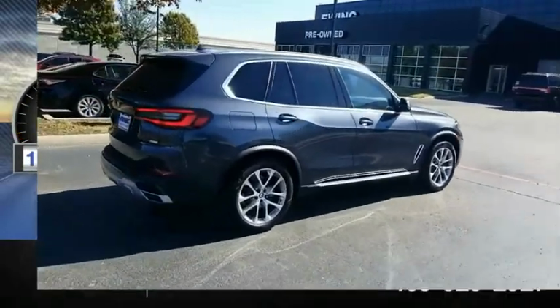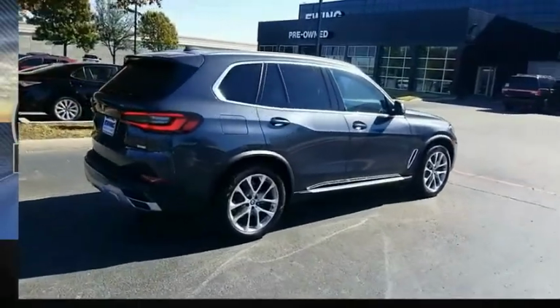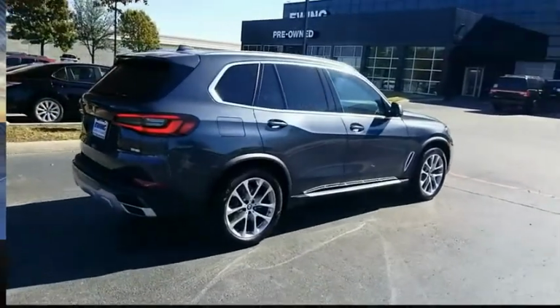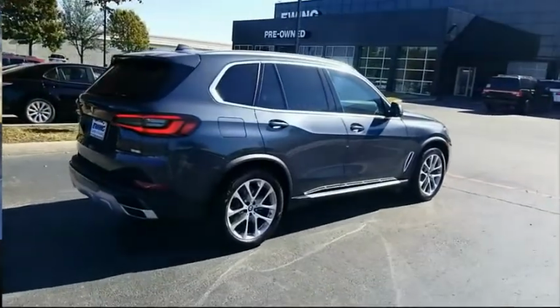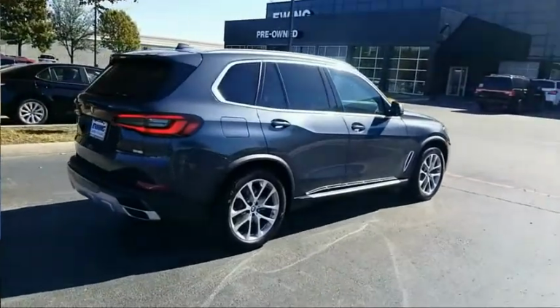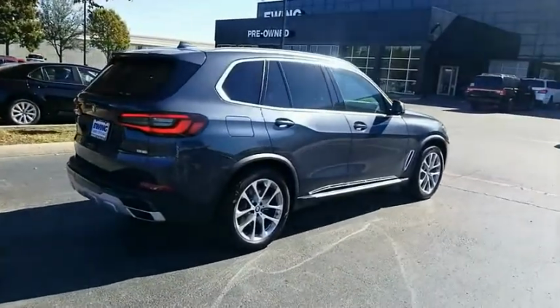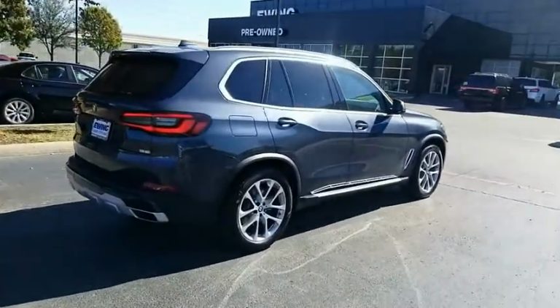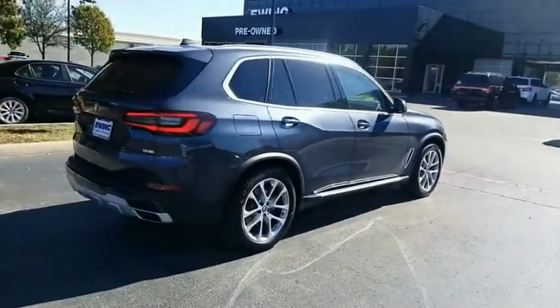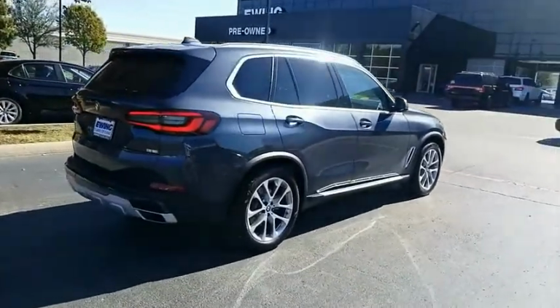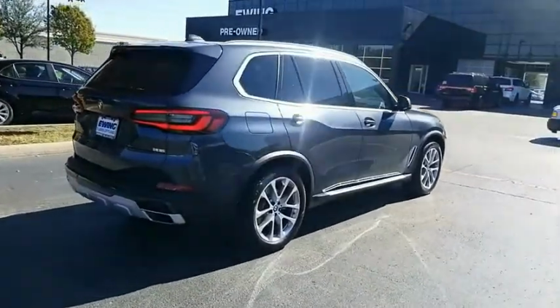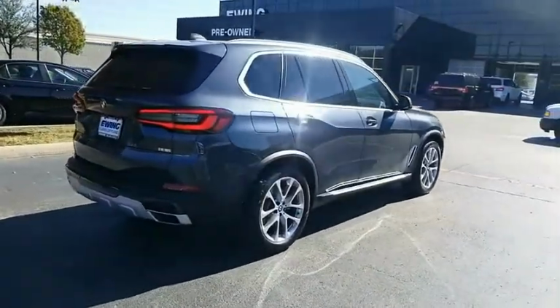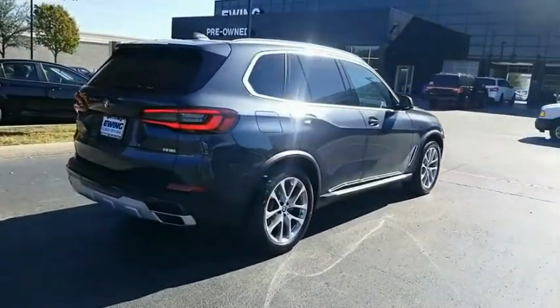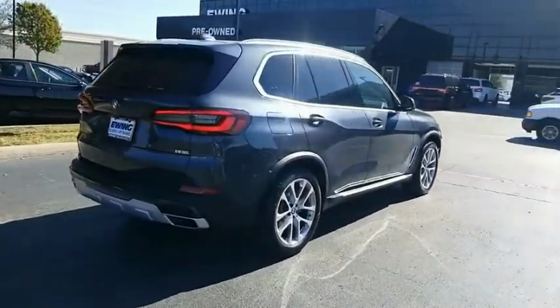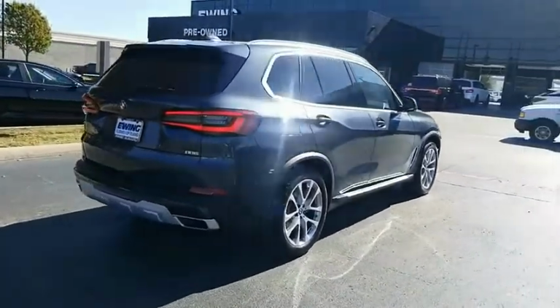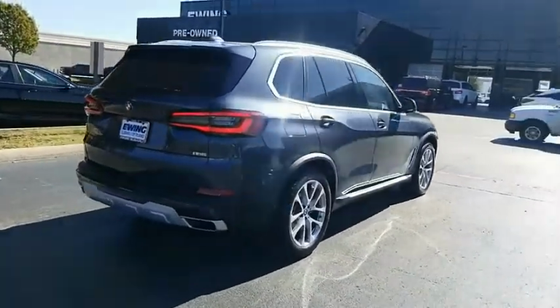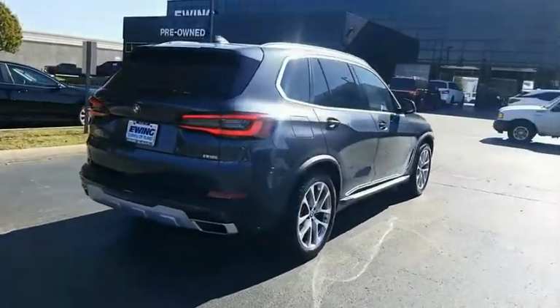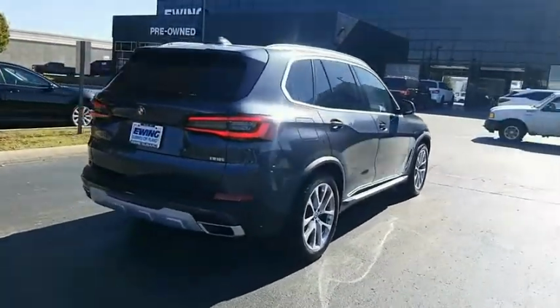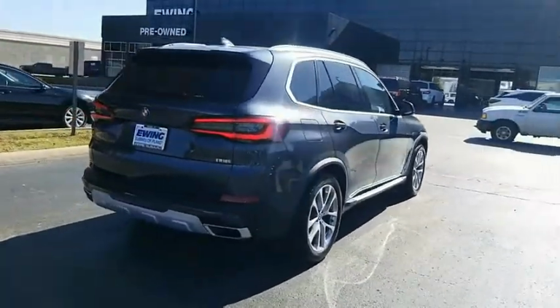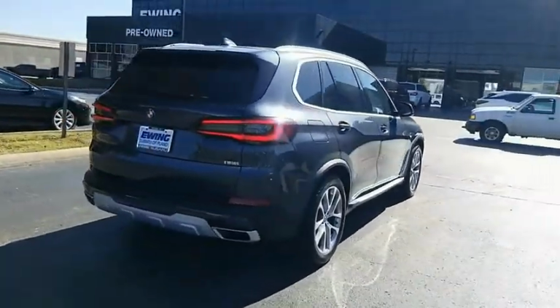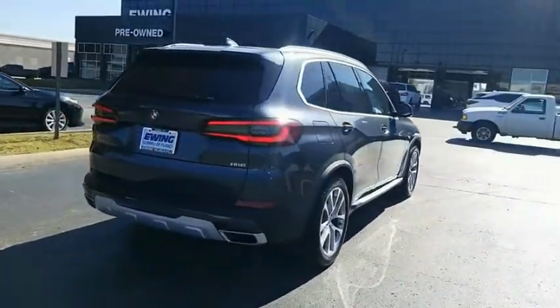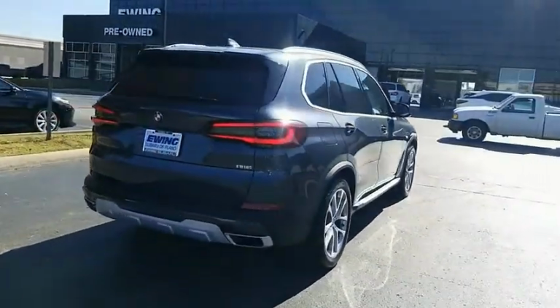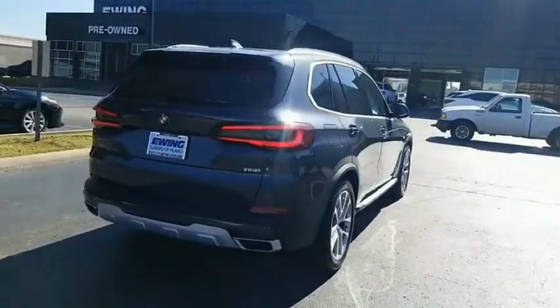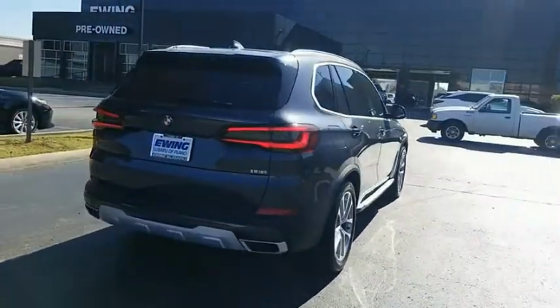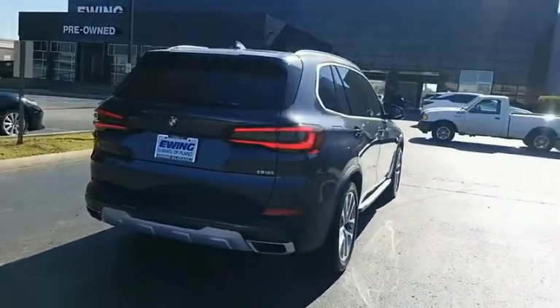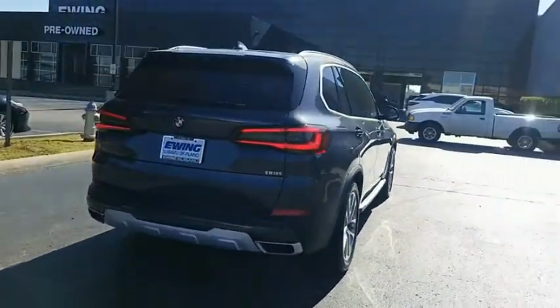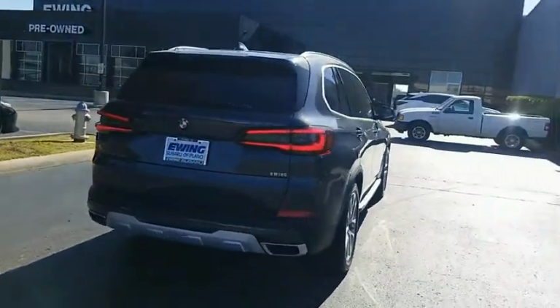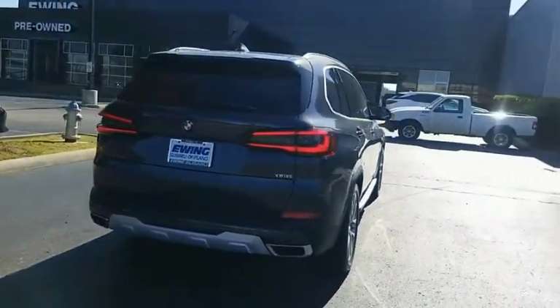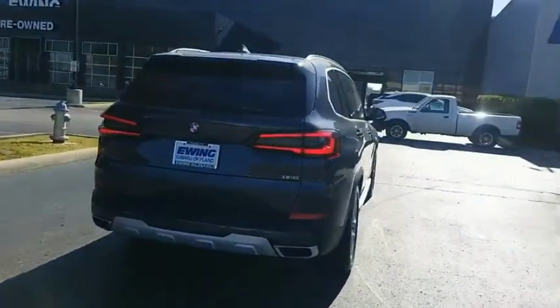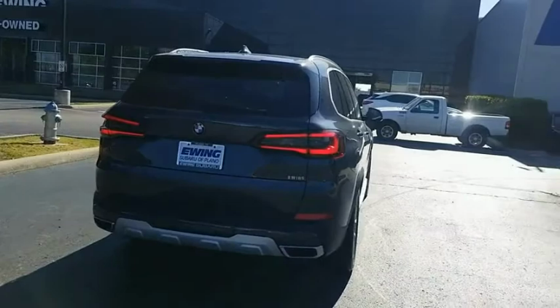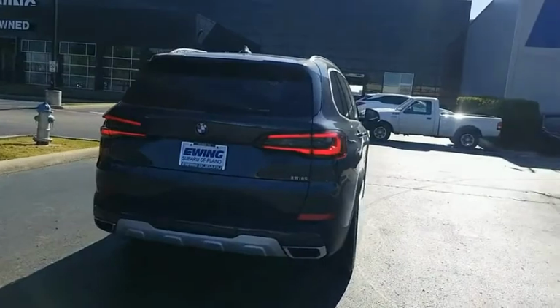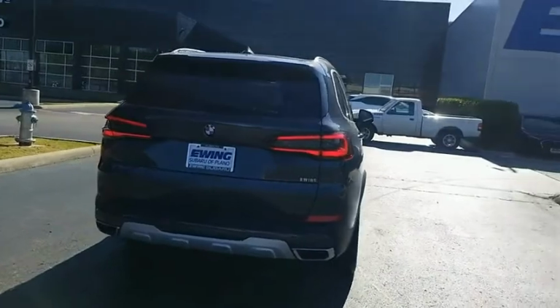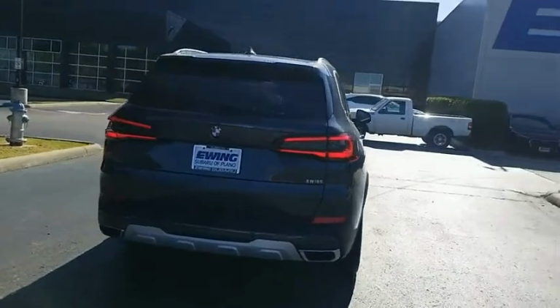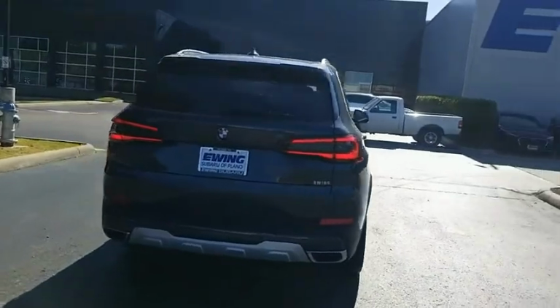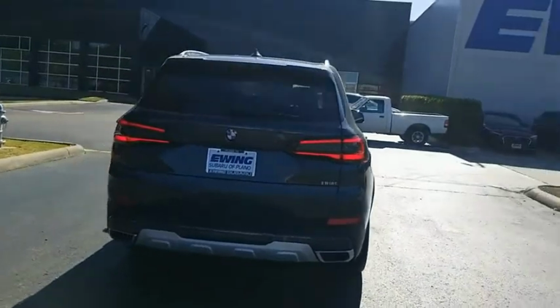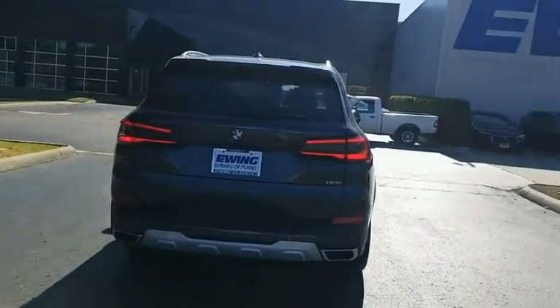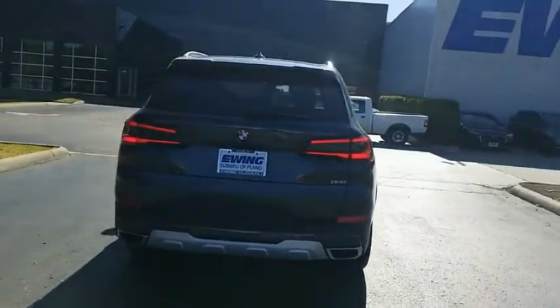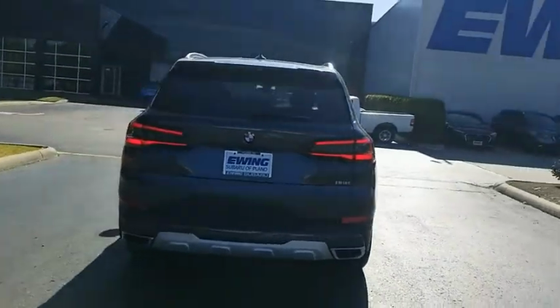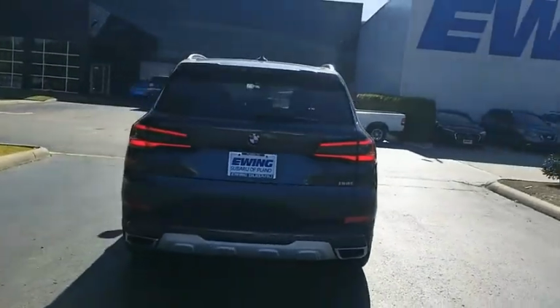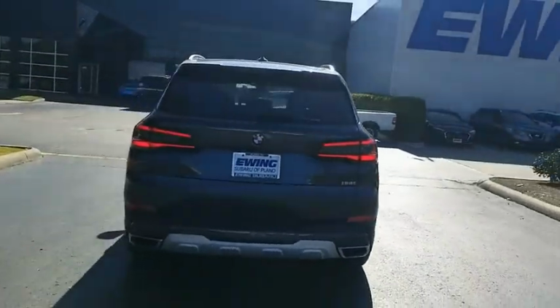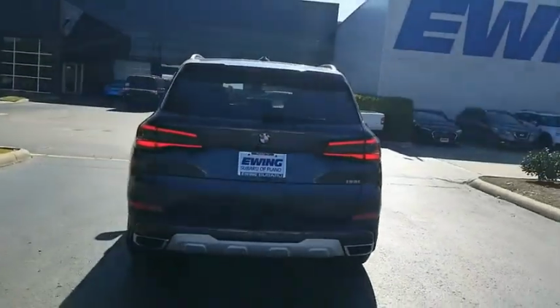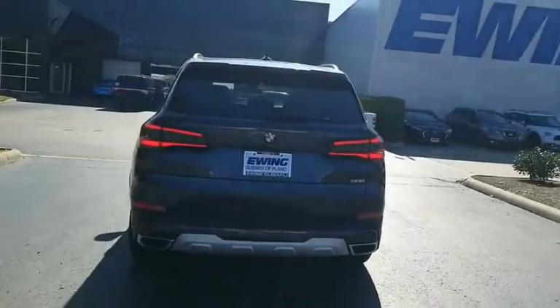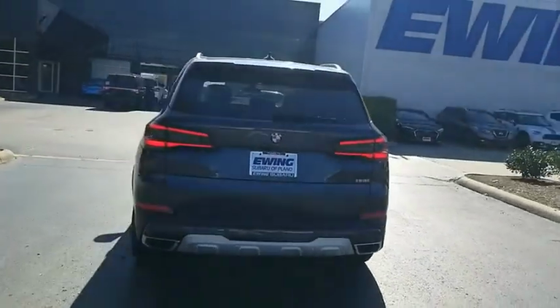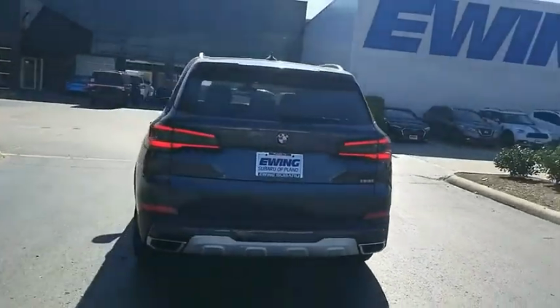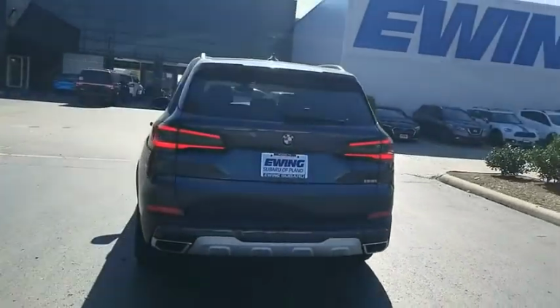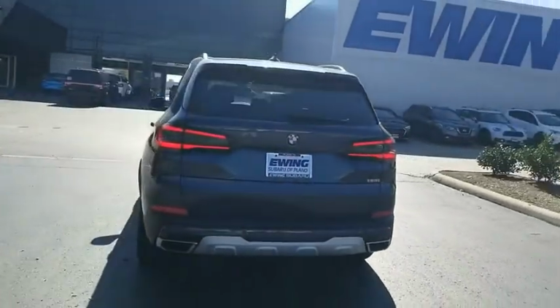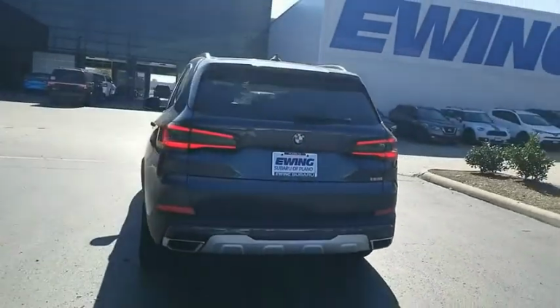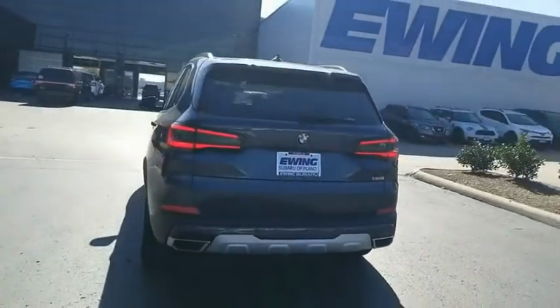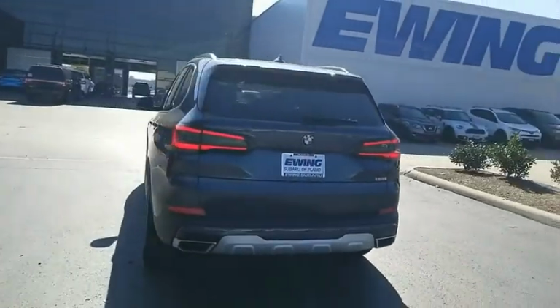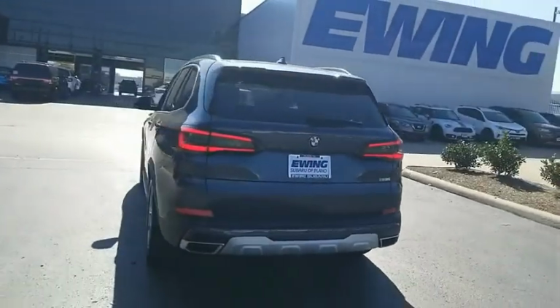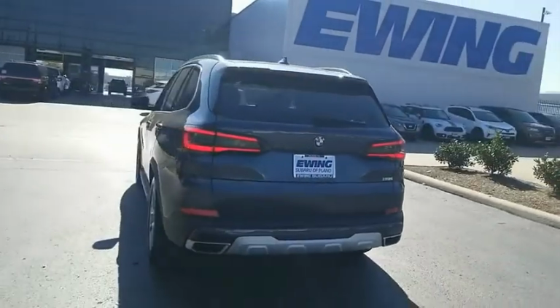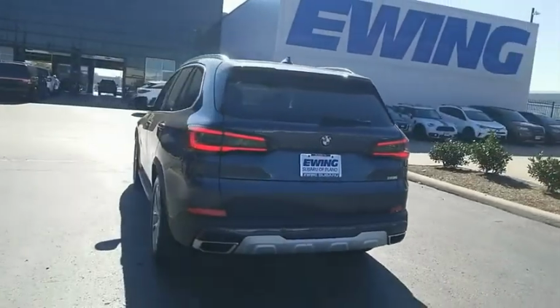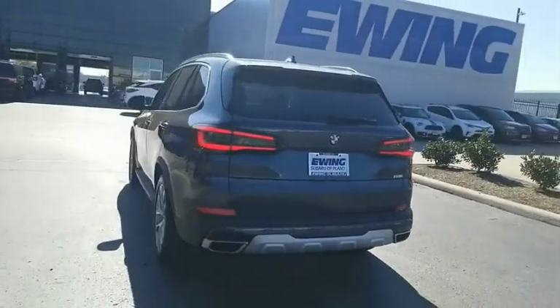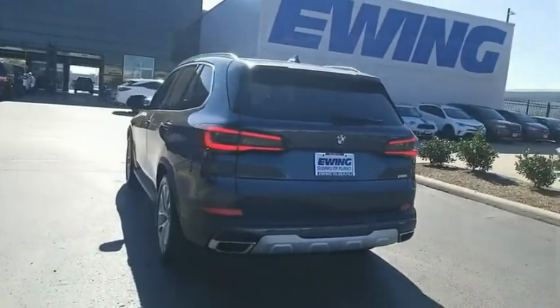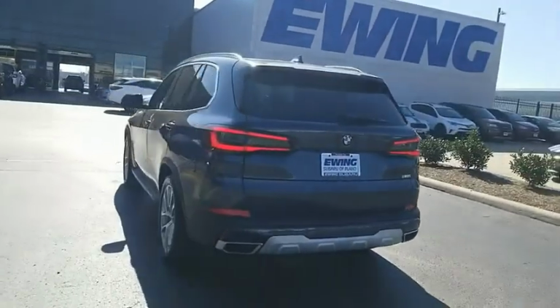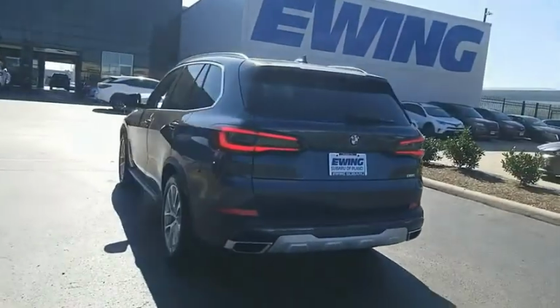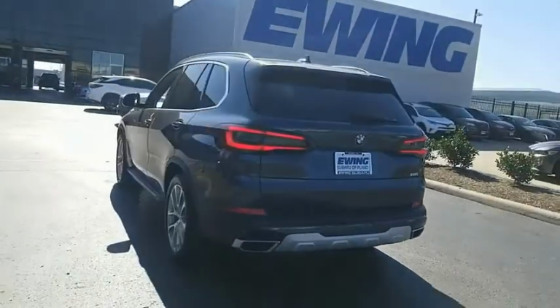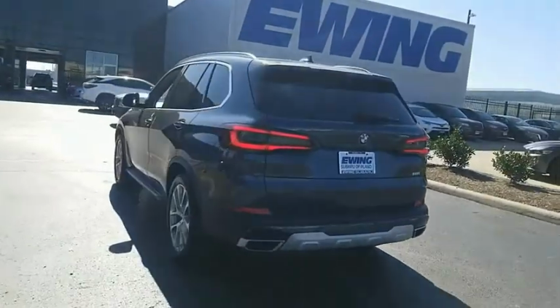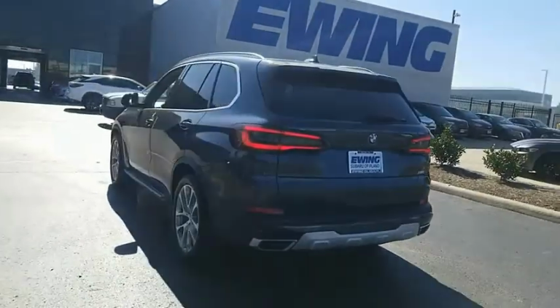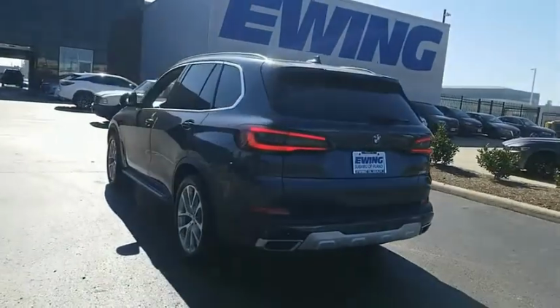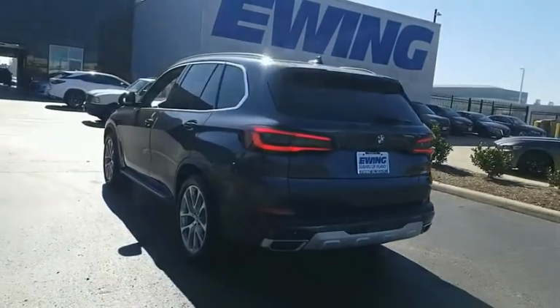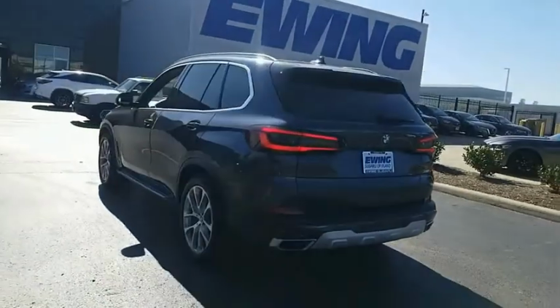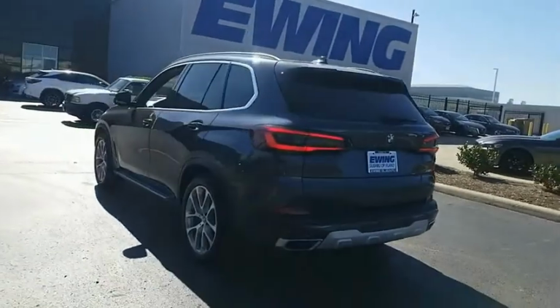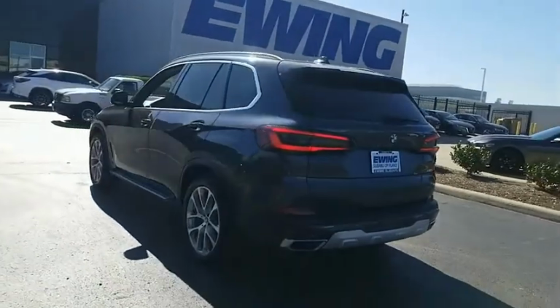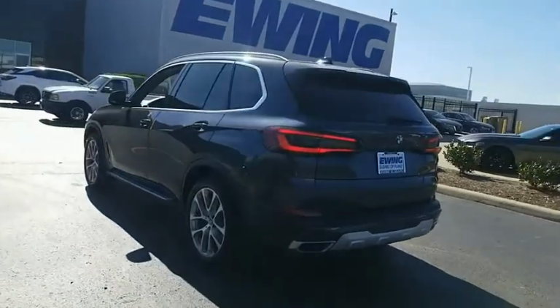The BMW X5 is an award-winning performance, space, and efficiency vehicle. Come see the car for yourself.